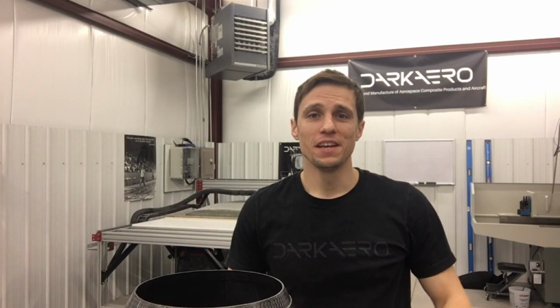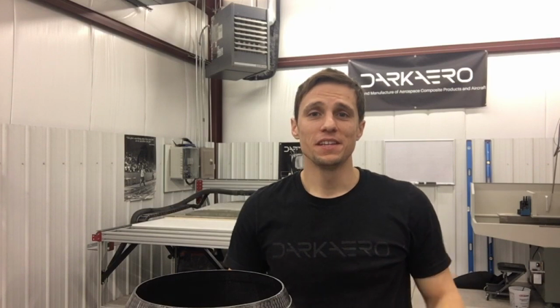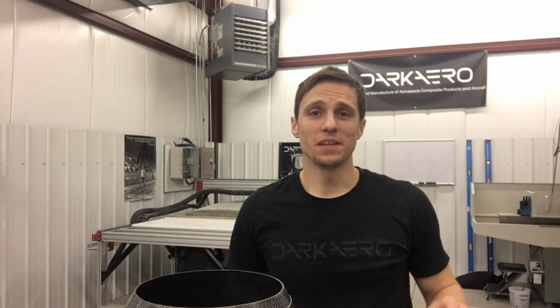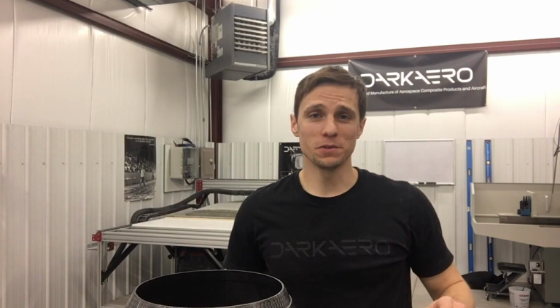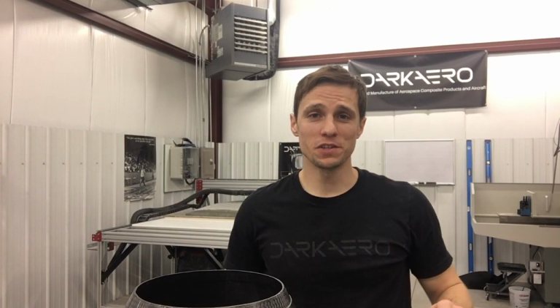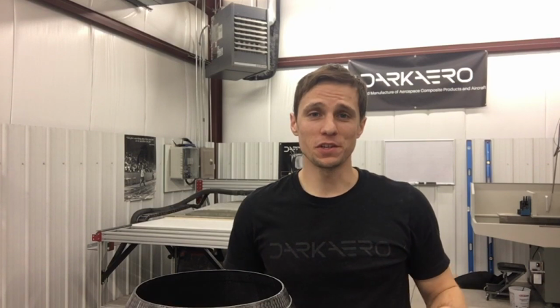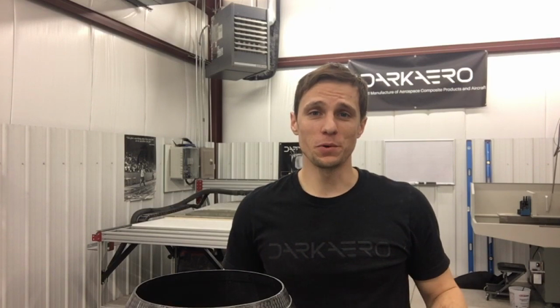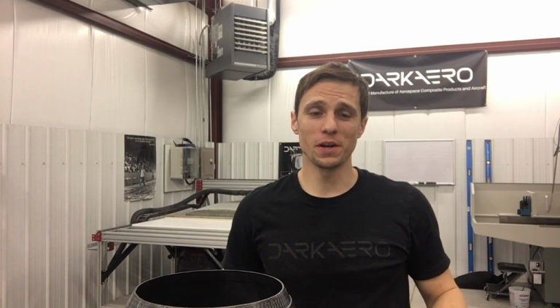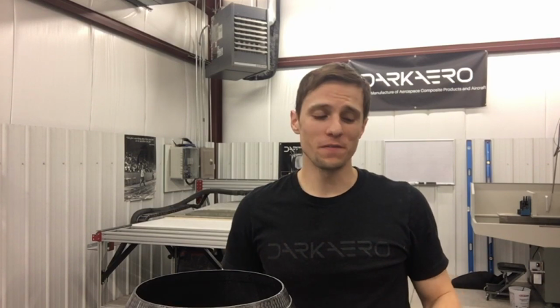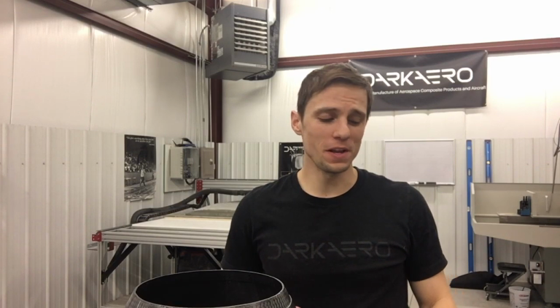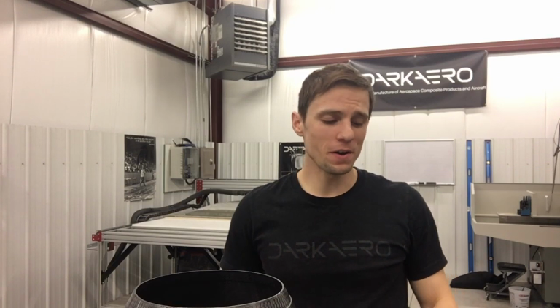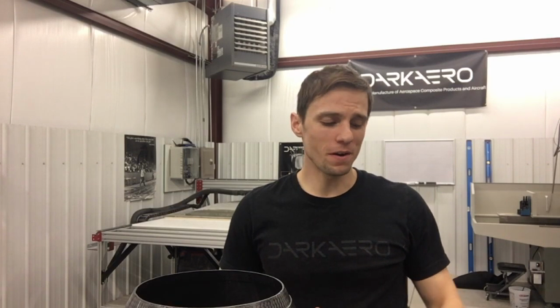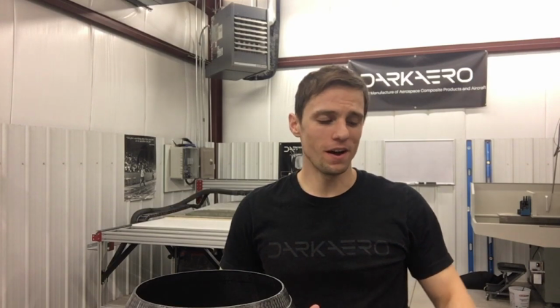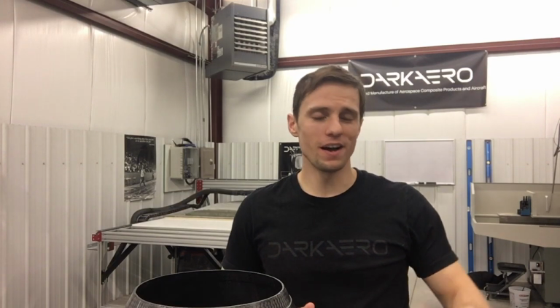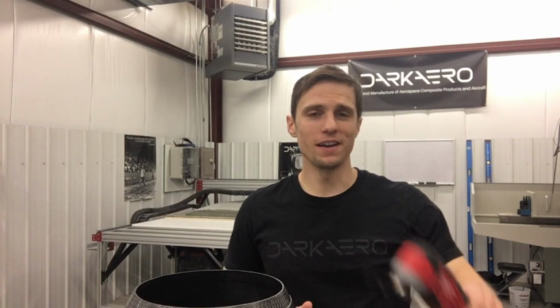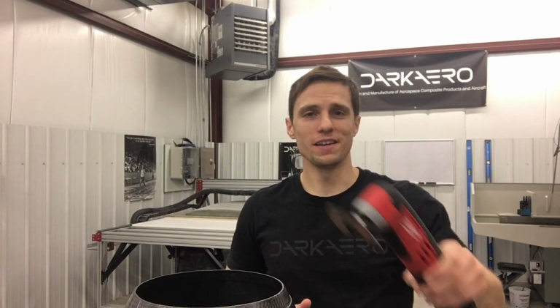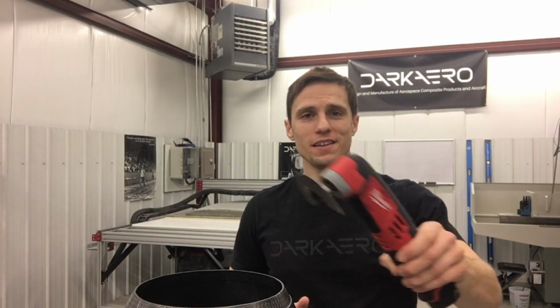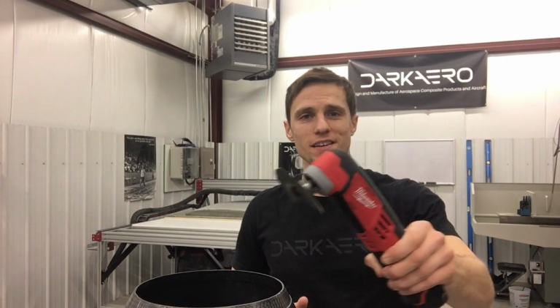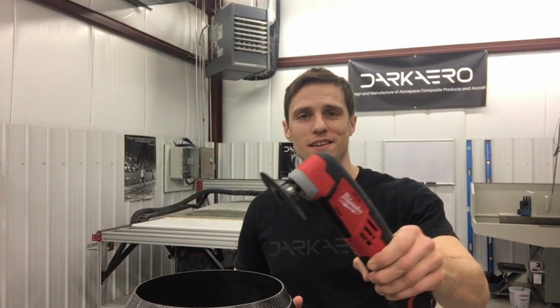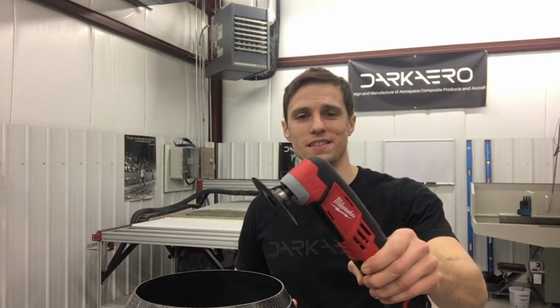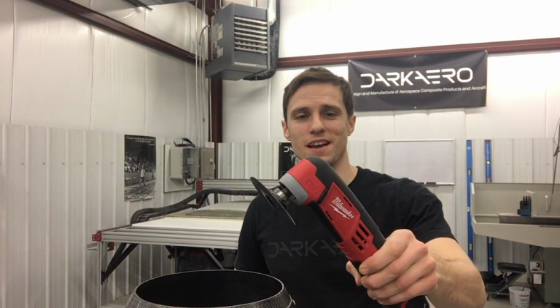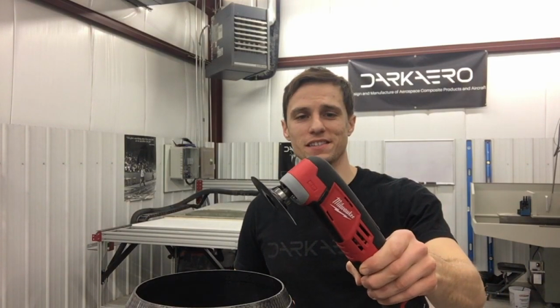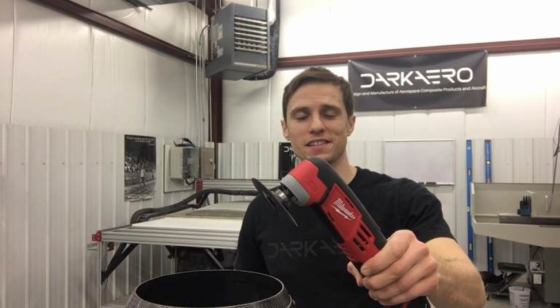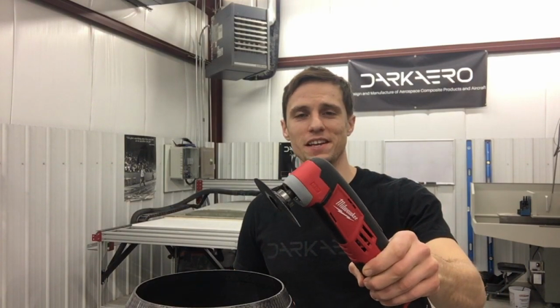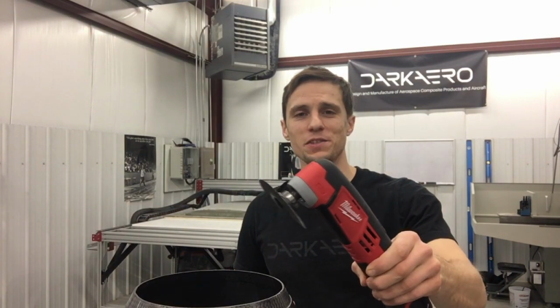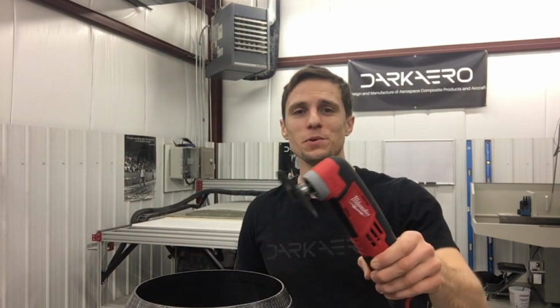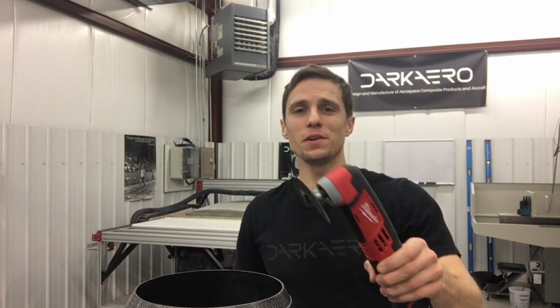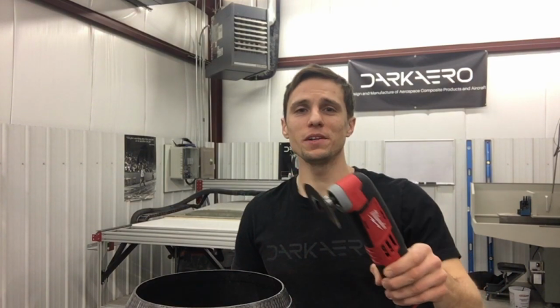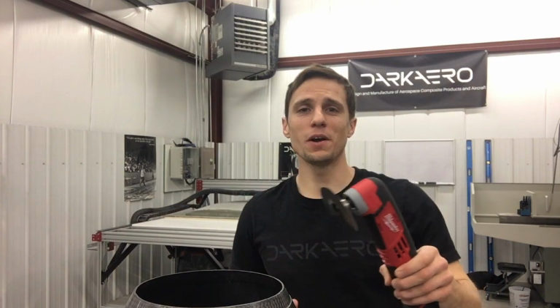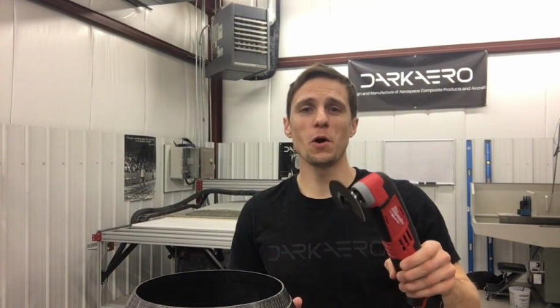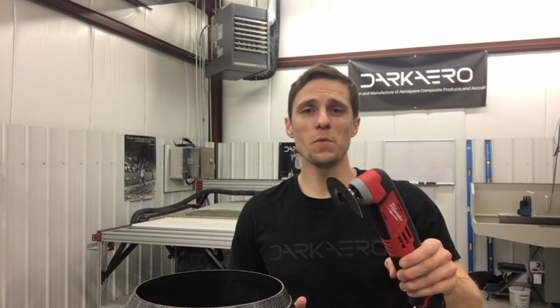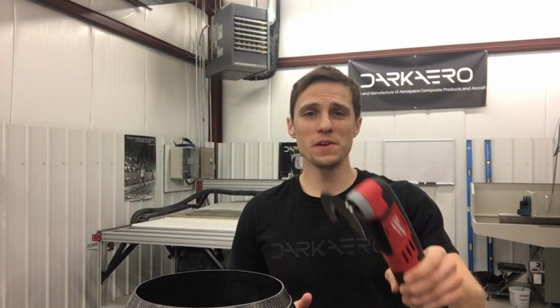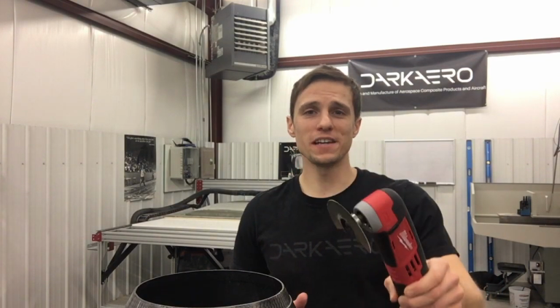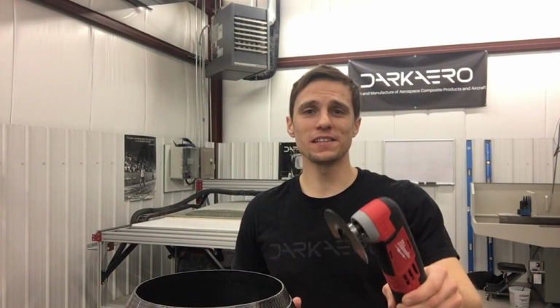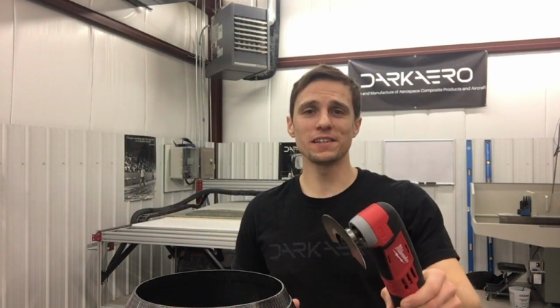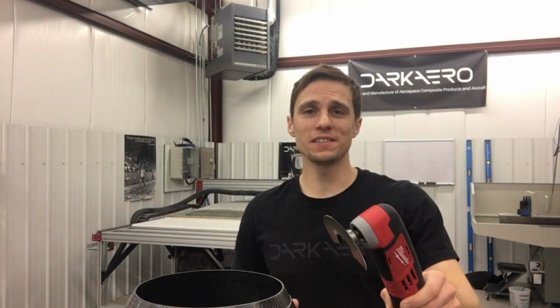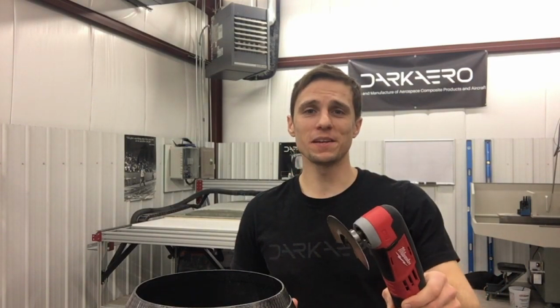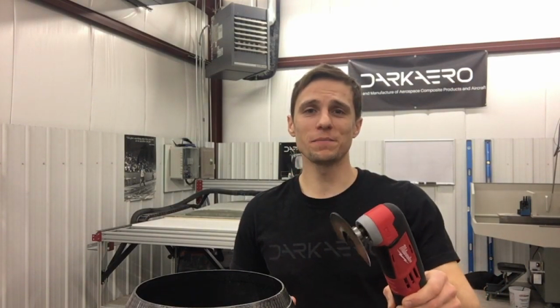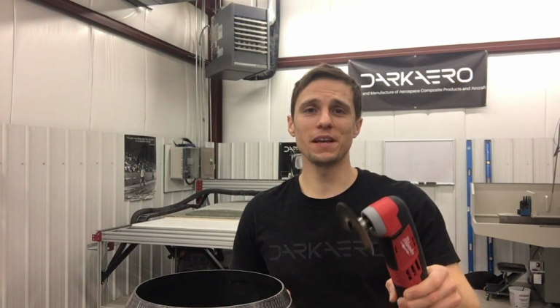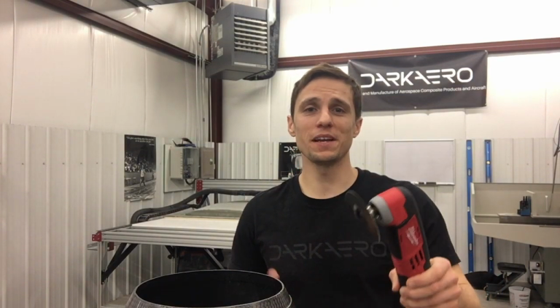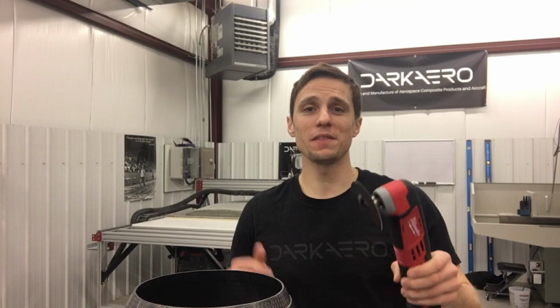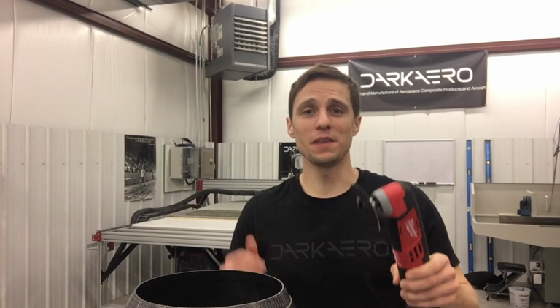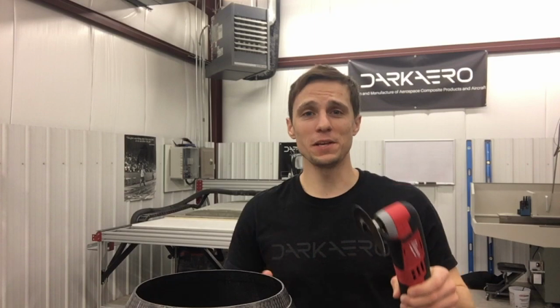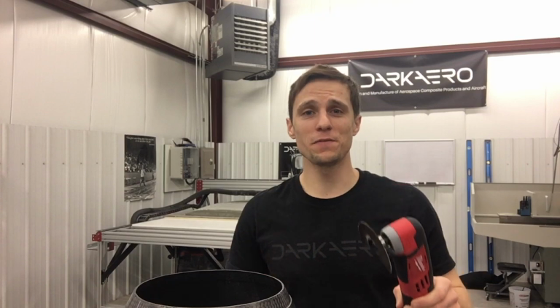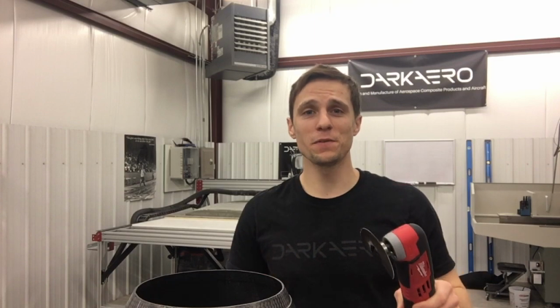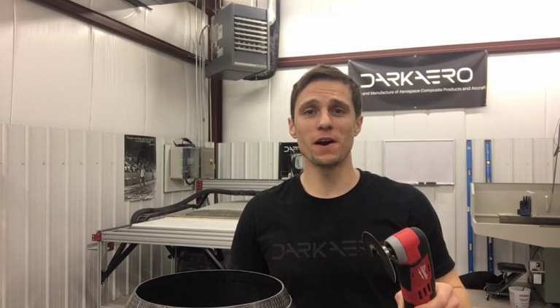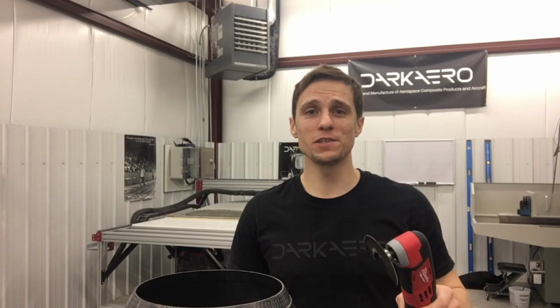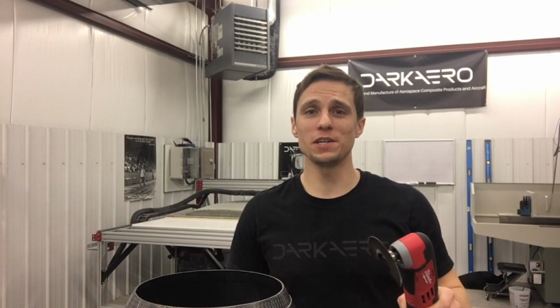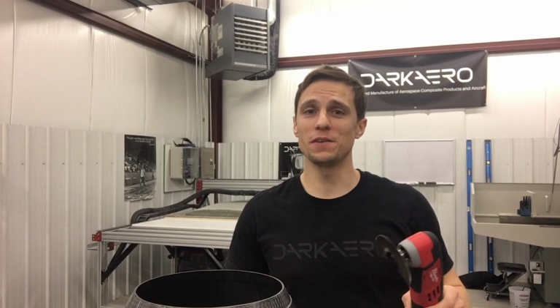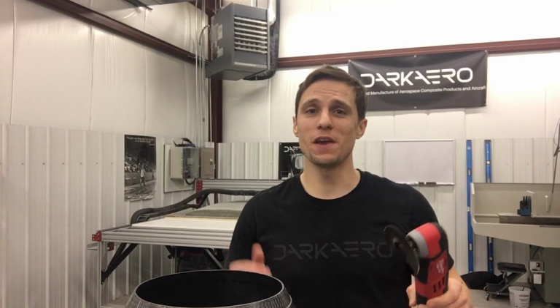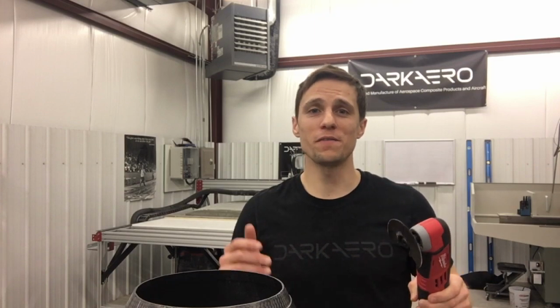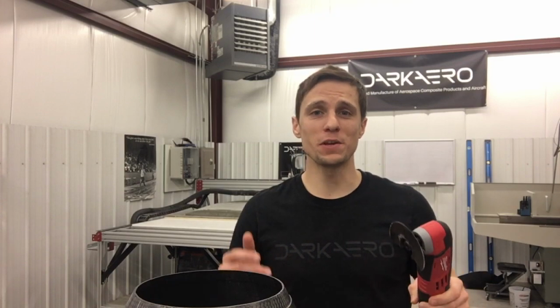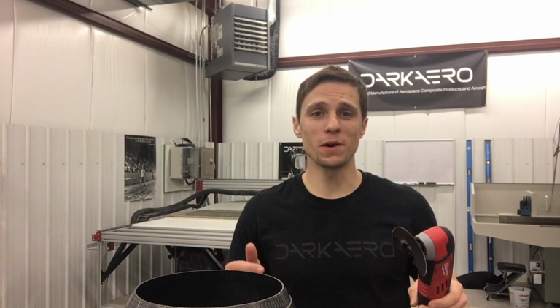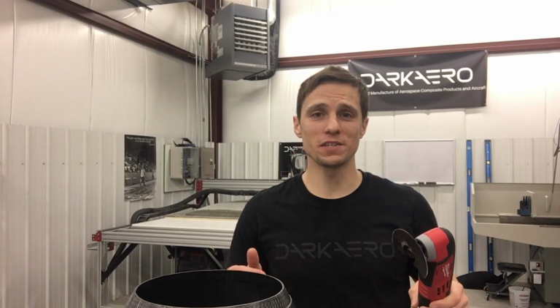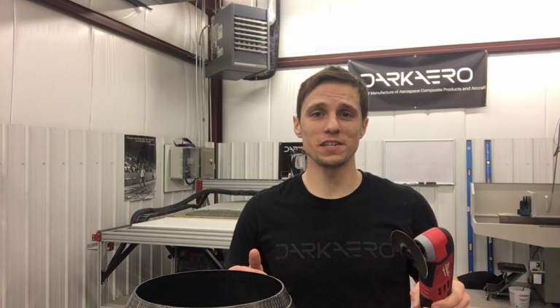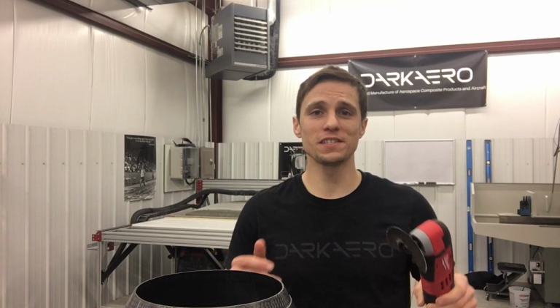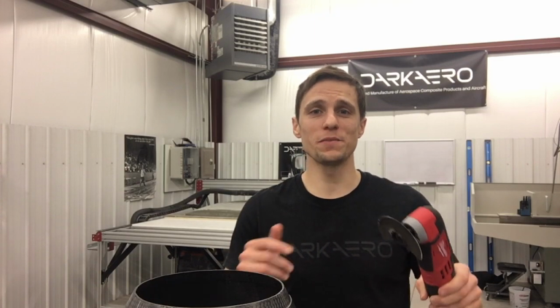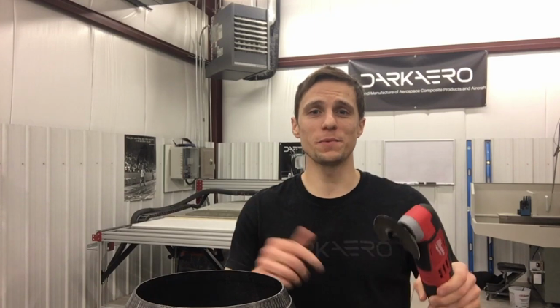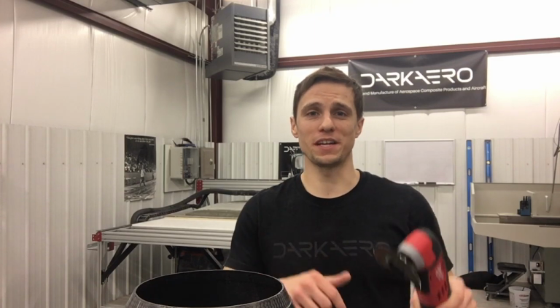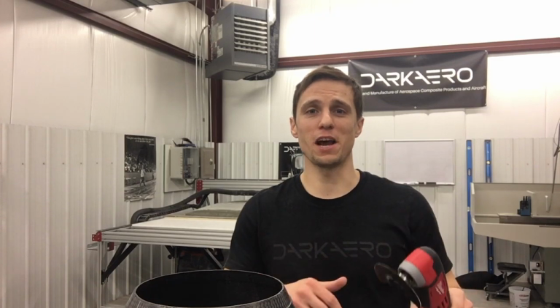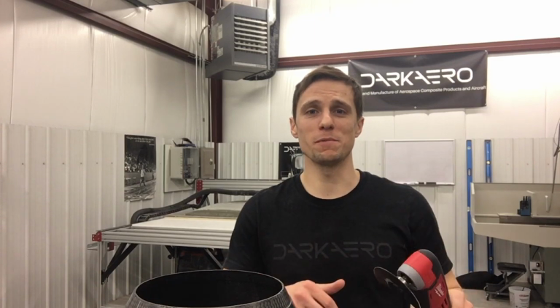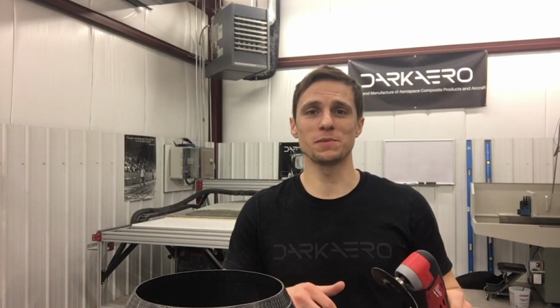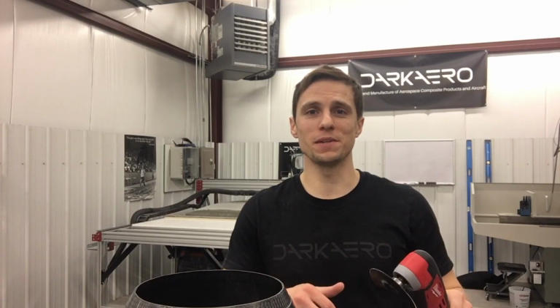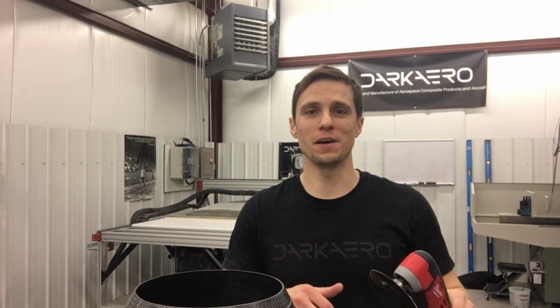That was just a quick video on the oscillating tool. Hope you guys learned something. Thank you for watching. If you have any questions, leave them in the comments below.